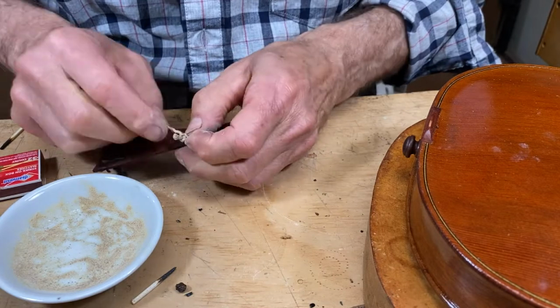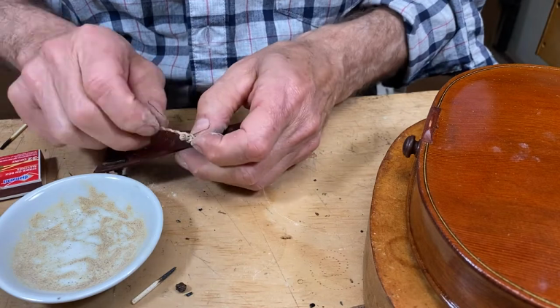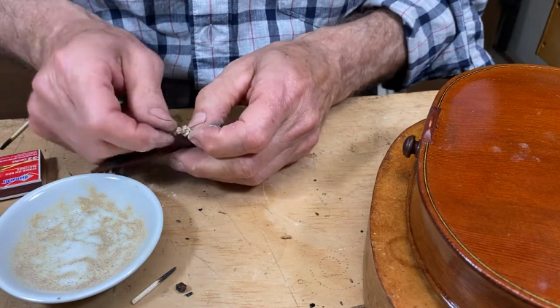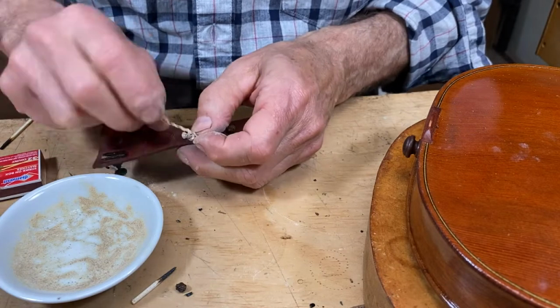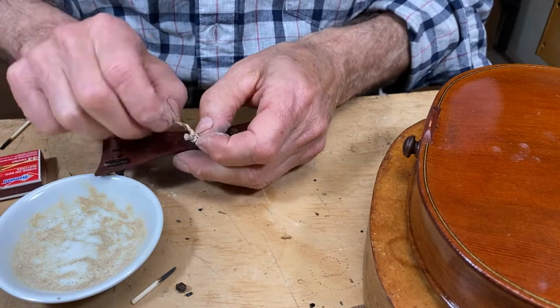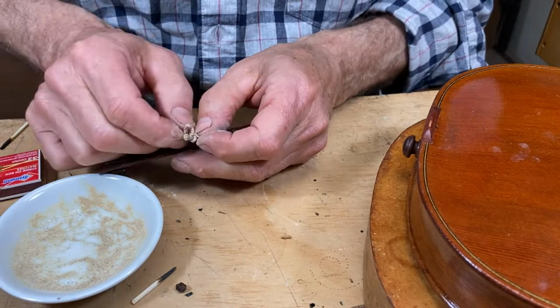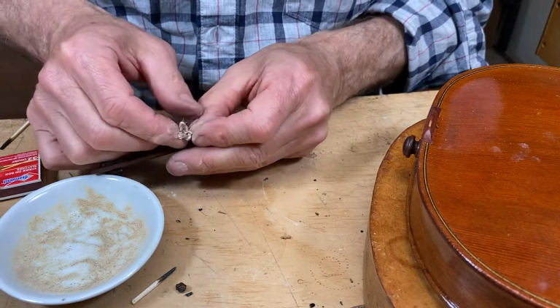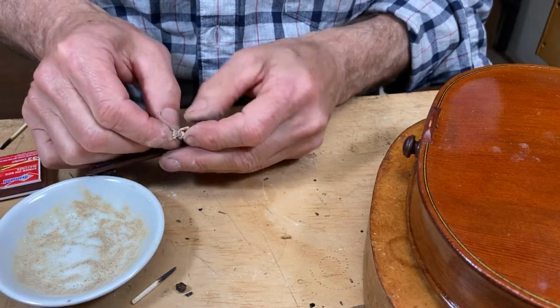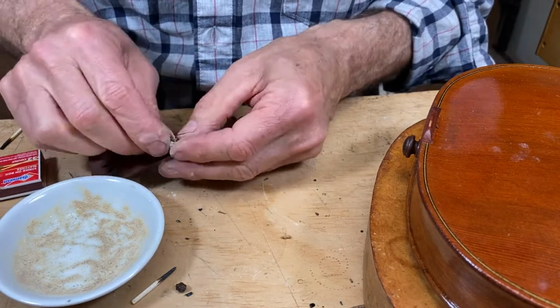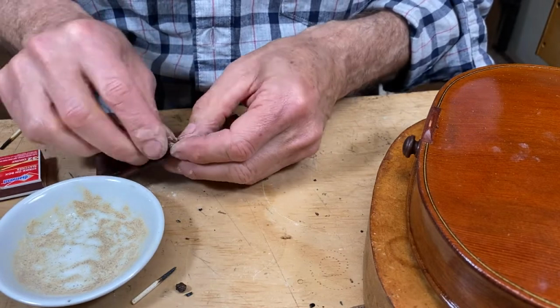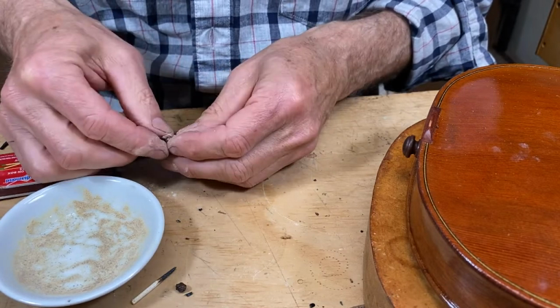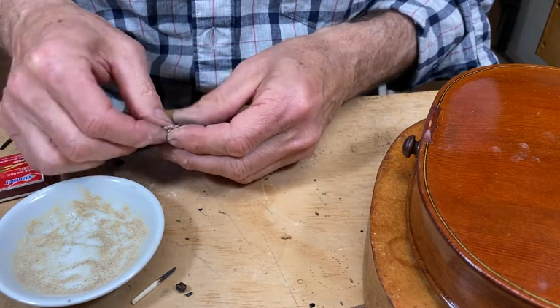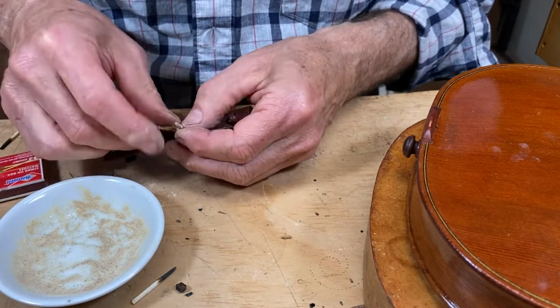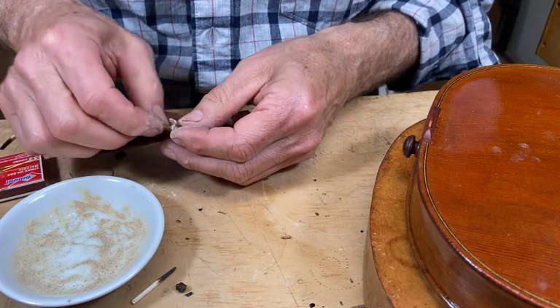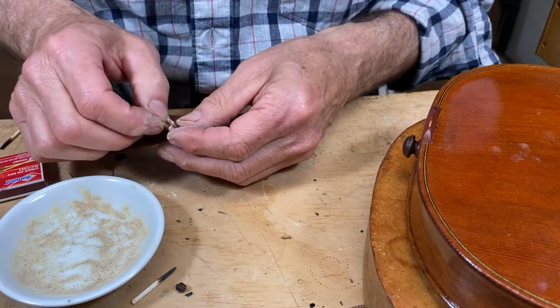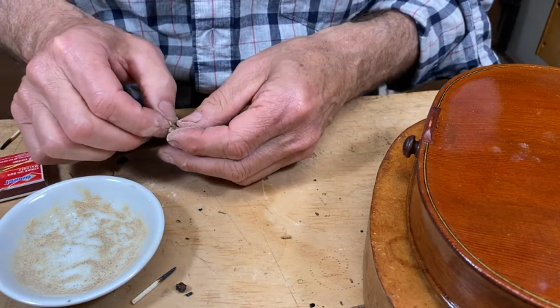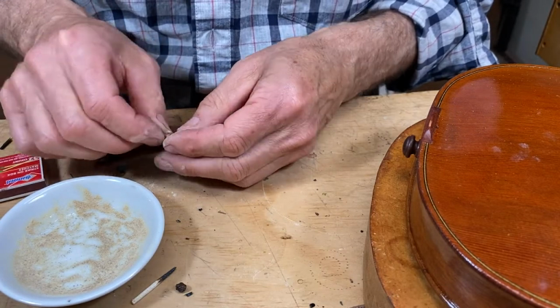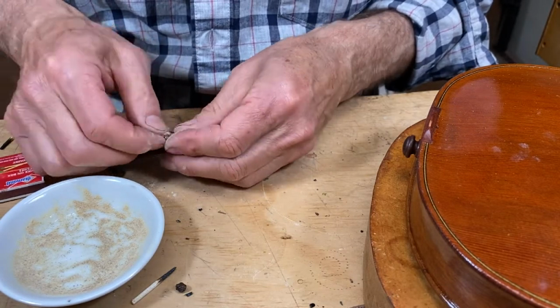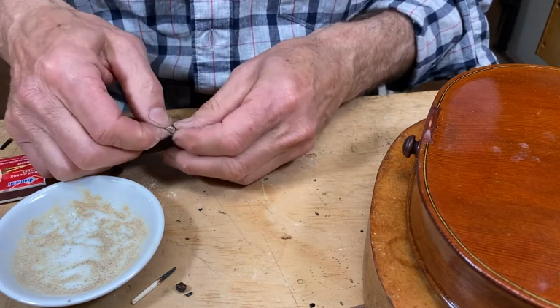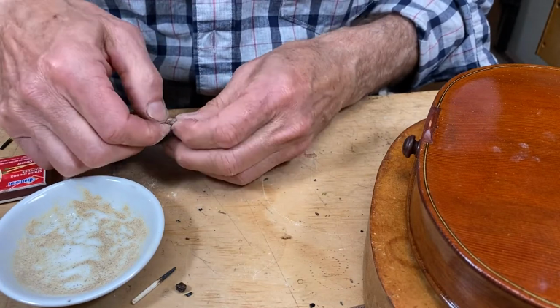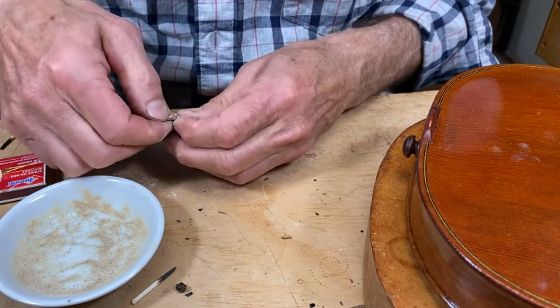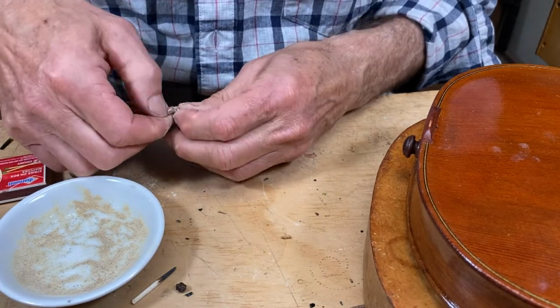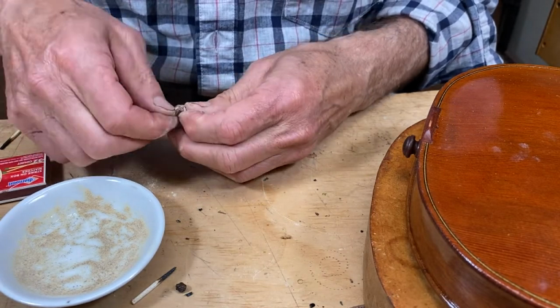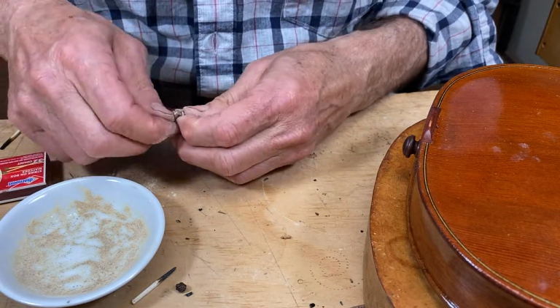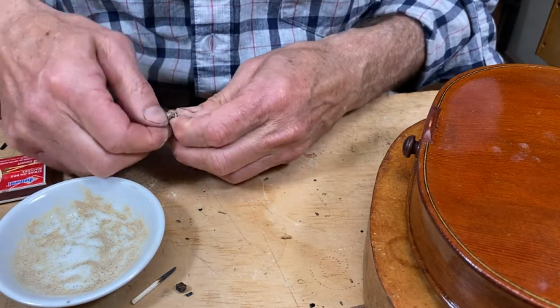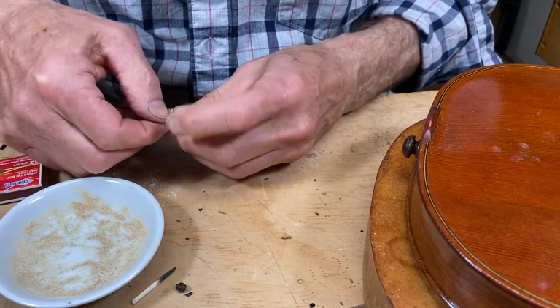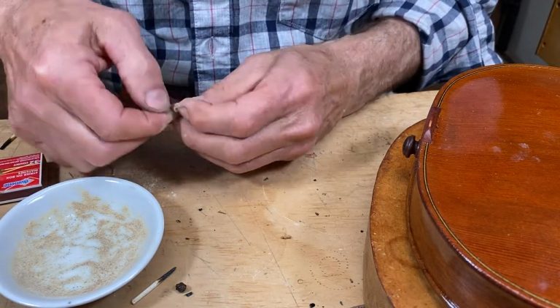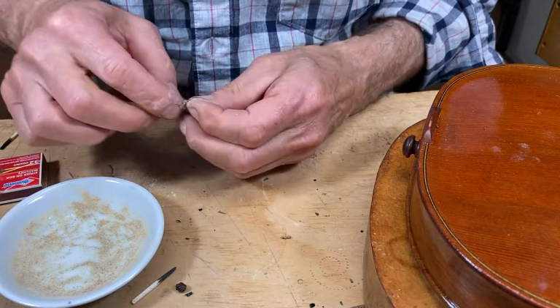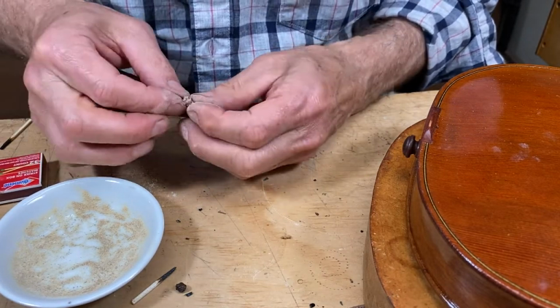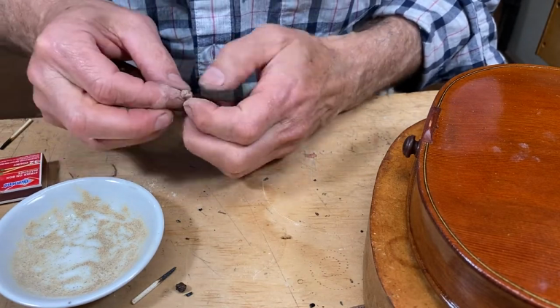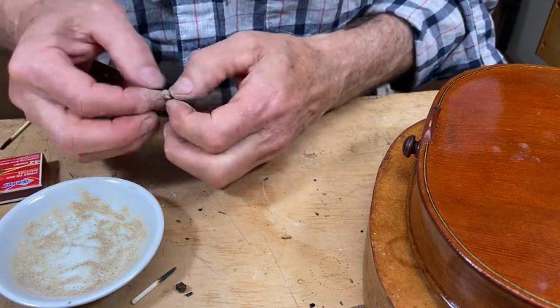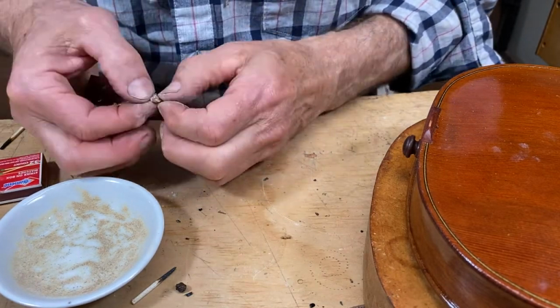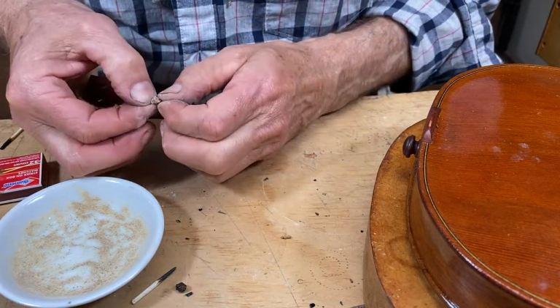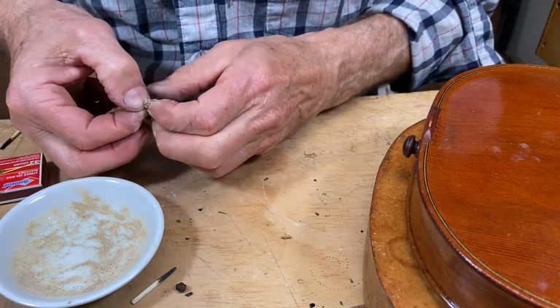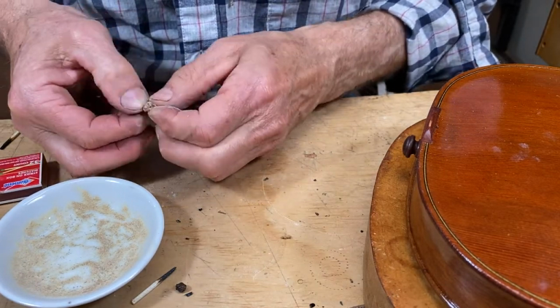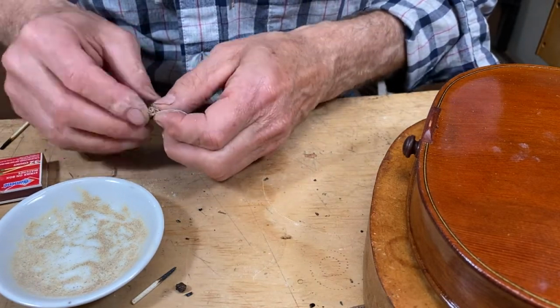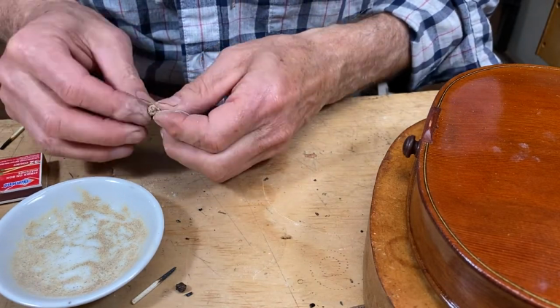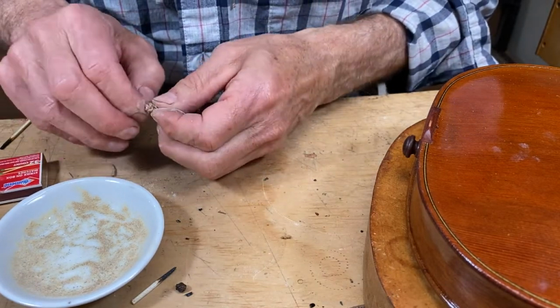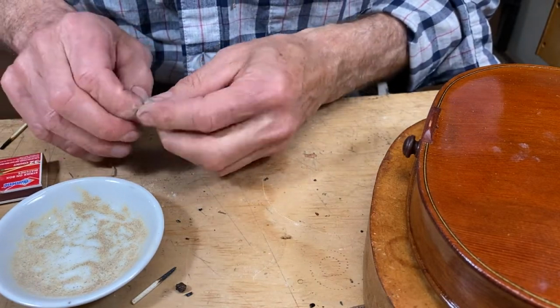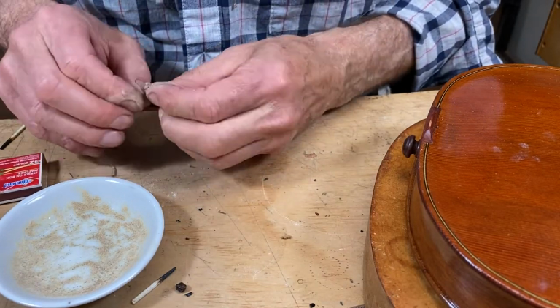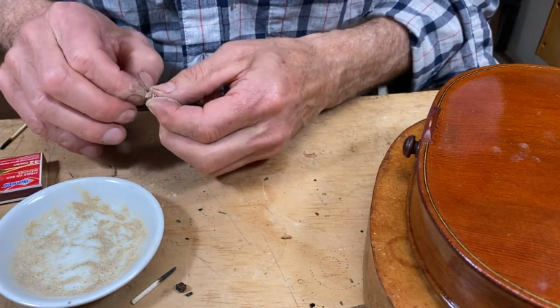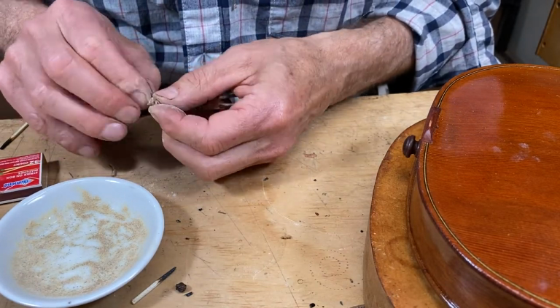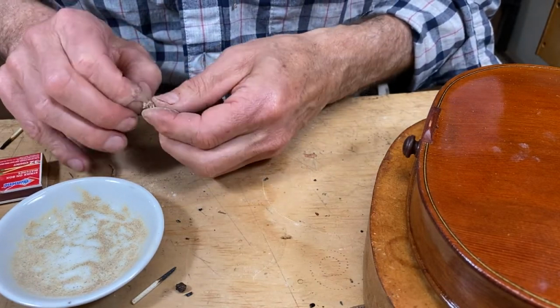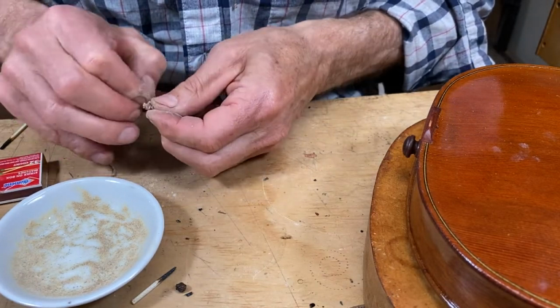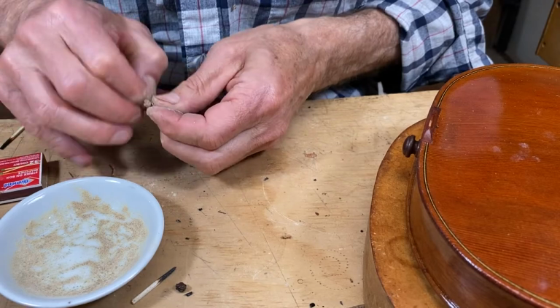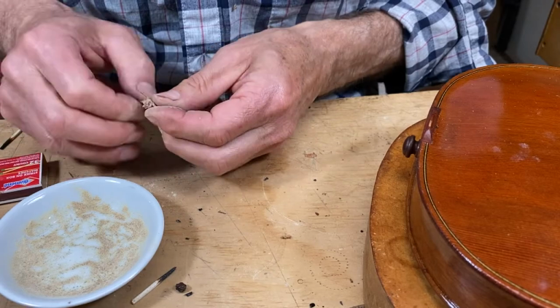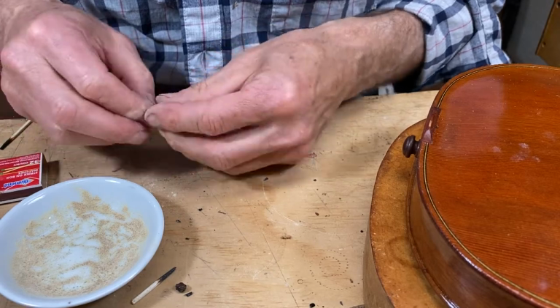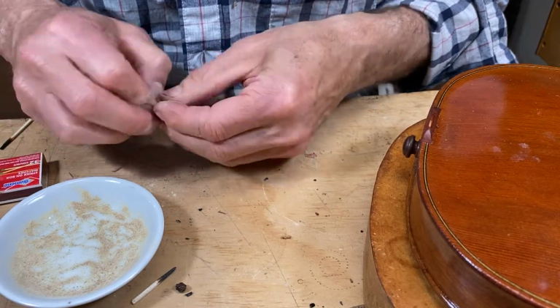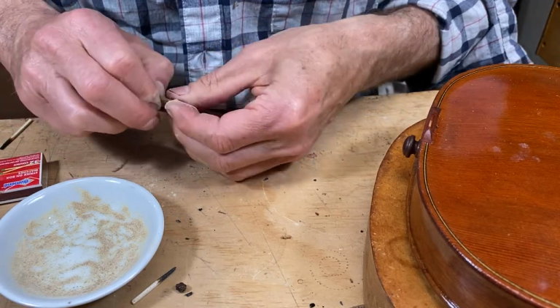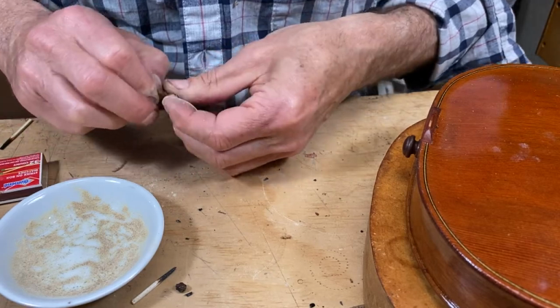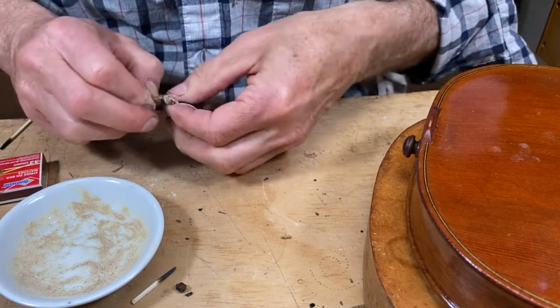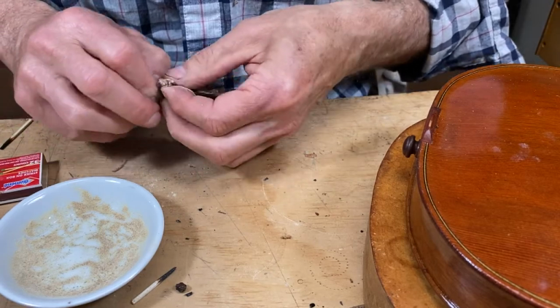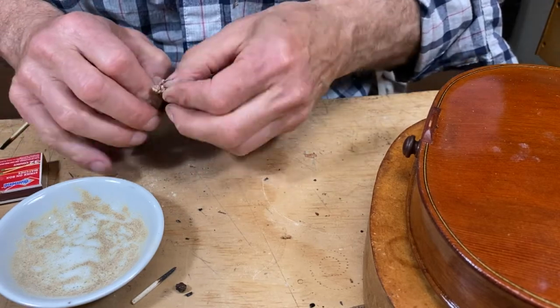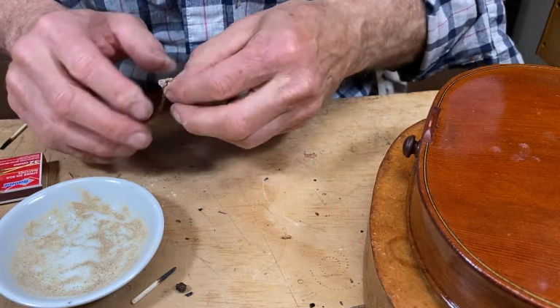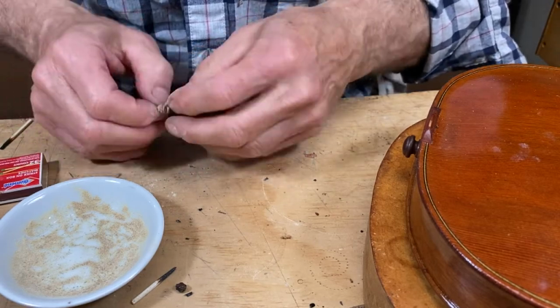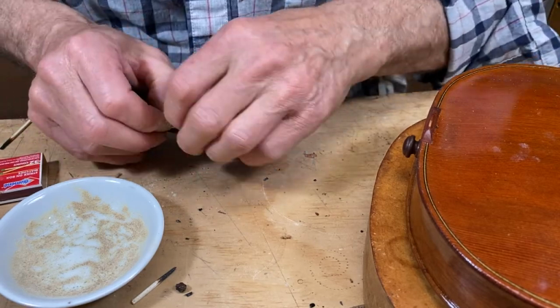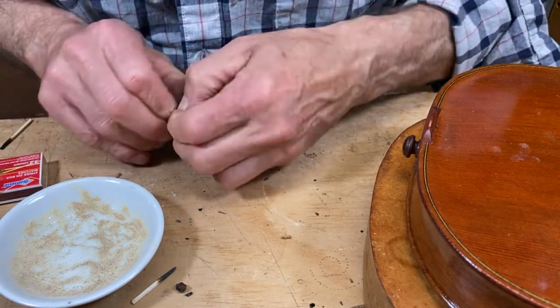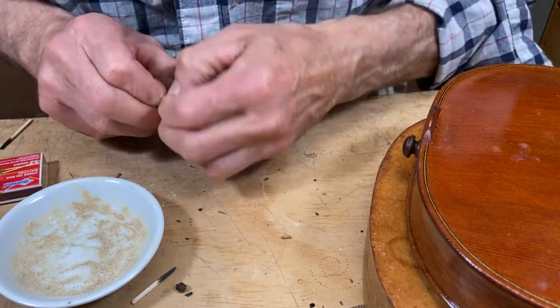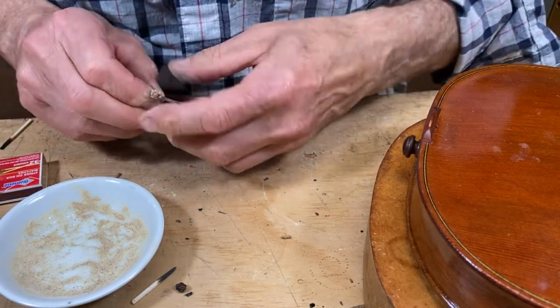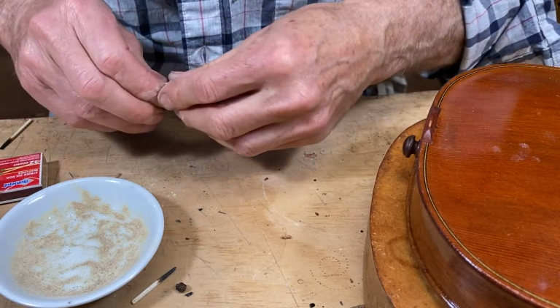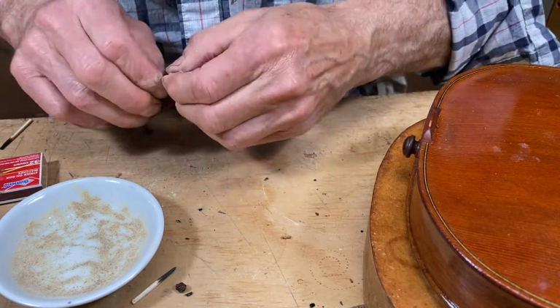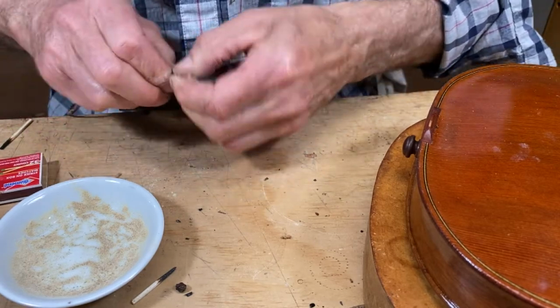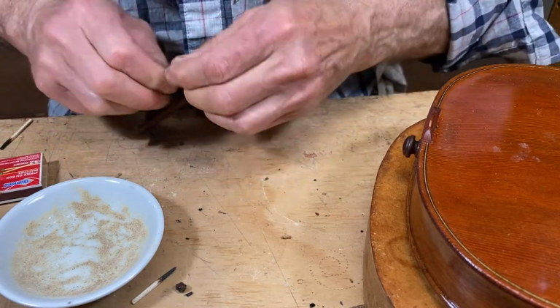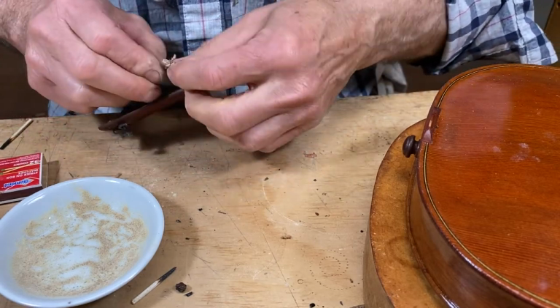And here I'm just going through the same dusting, knotting, and melting routine as I did on the first end of the tail gut.